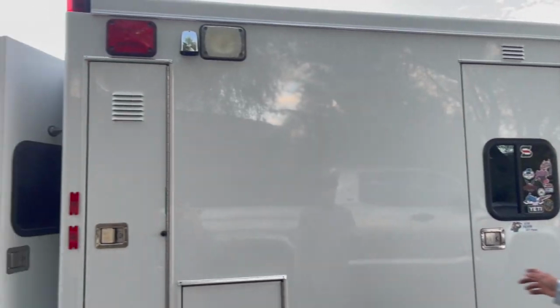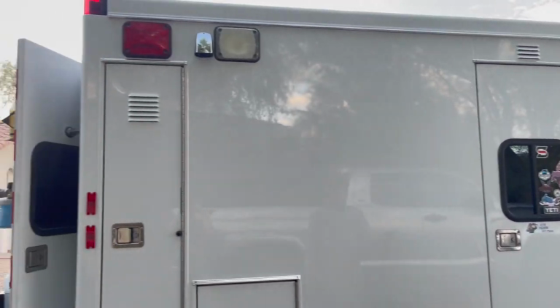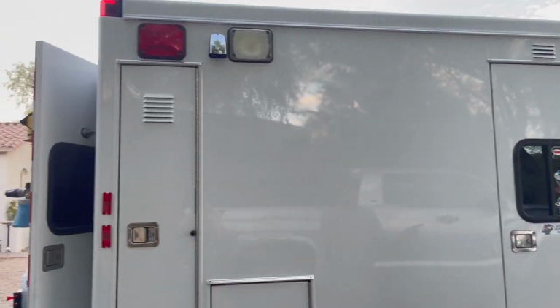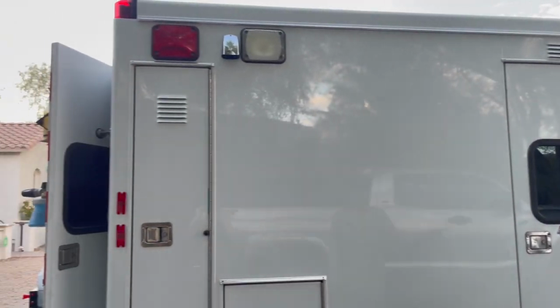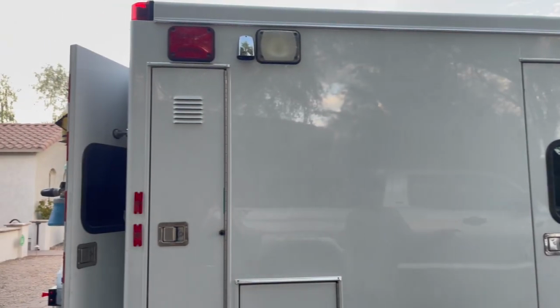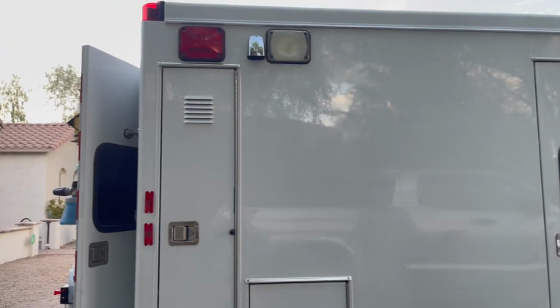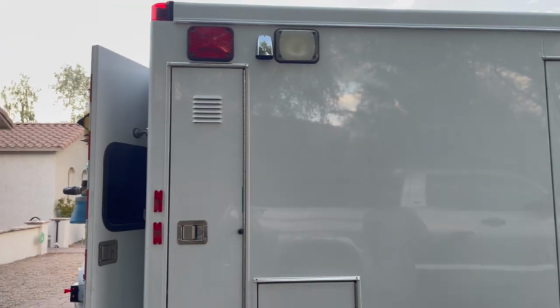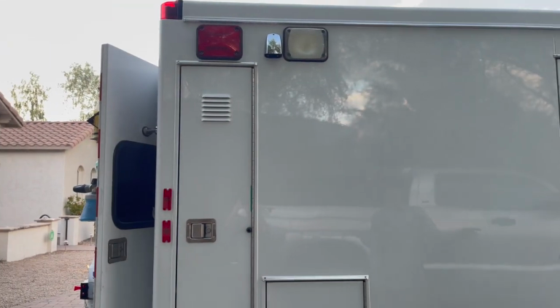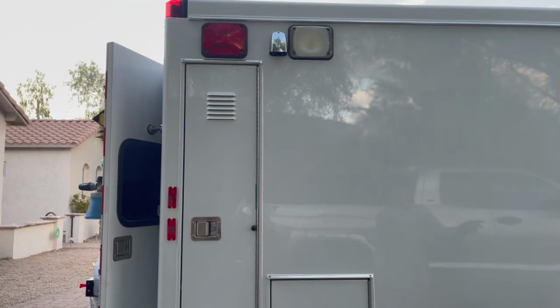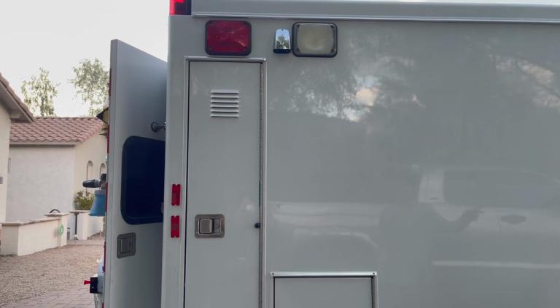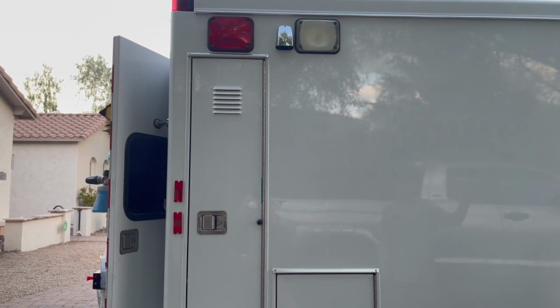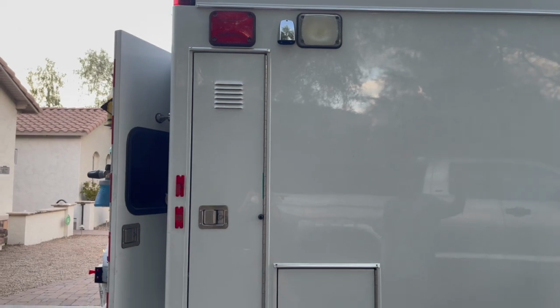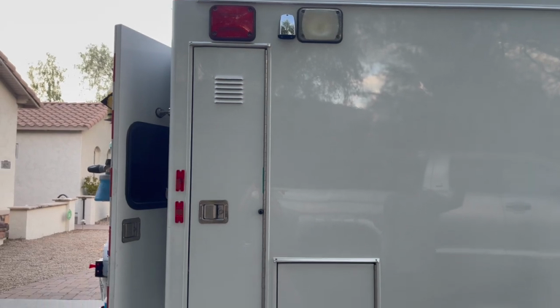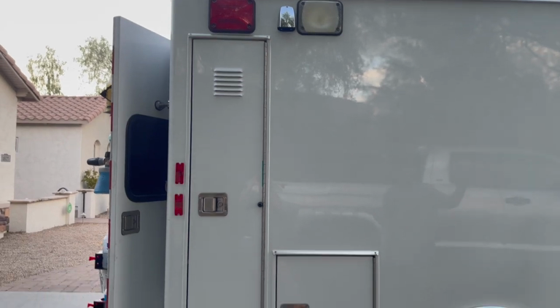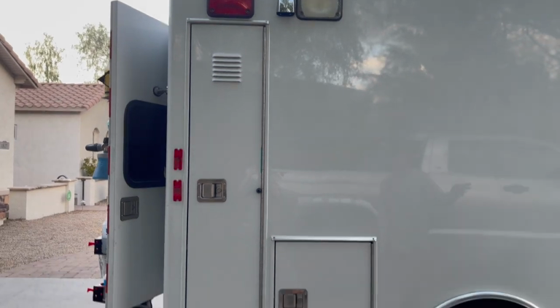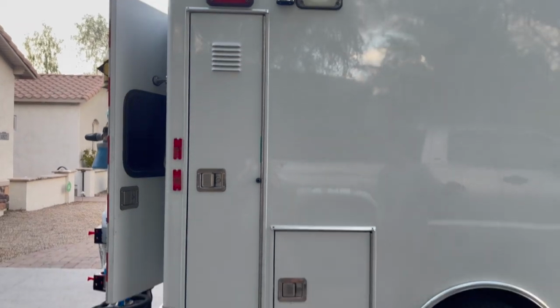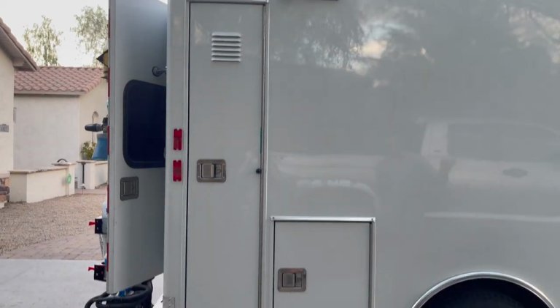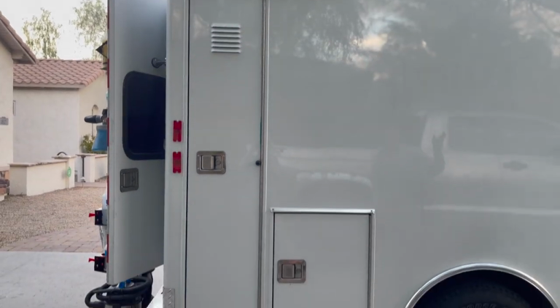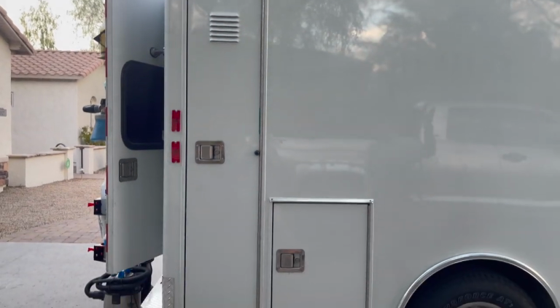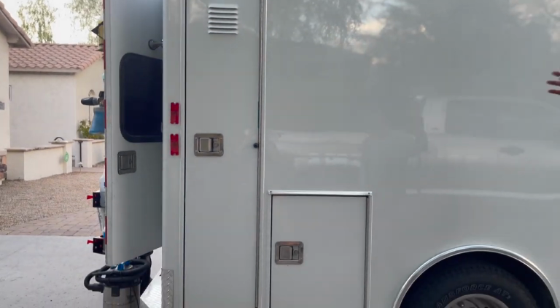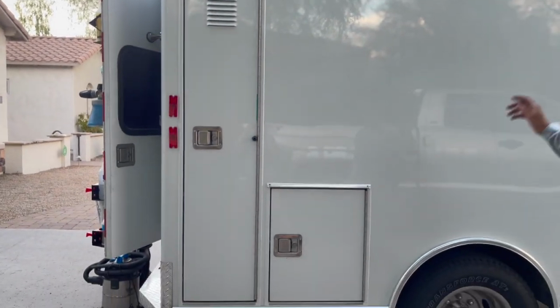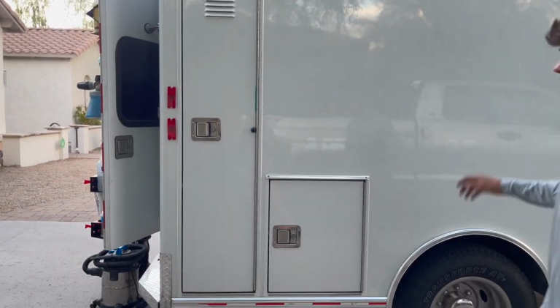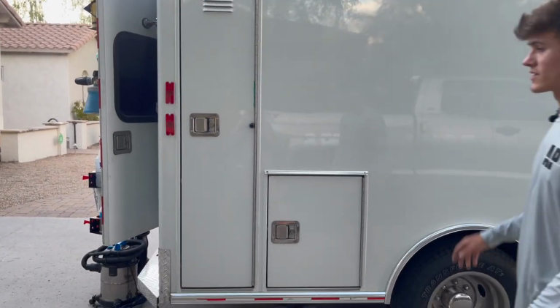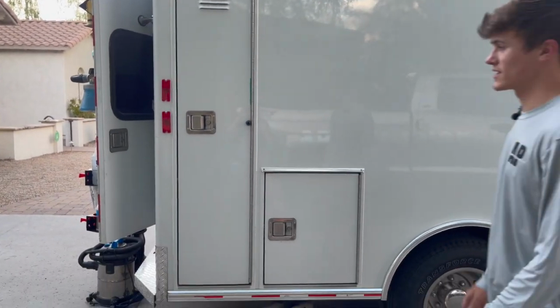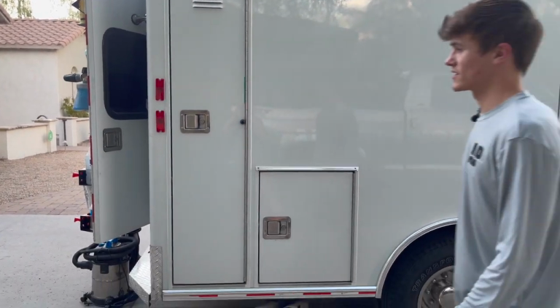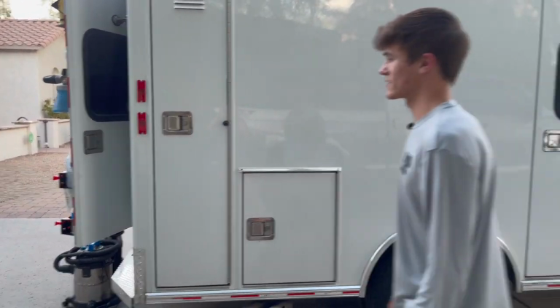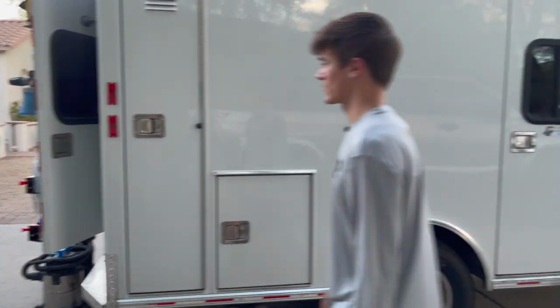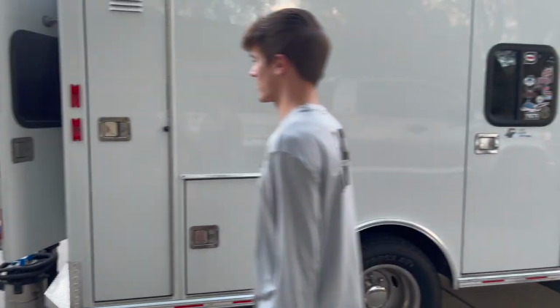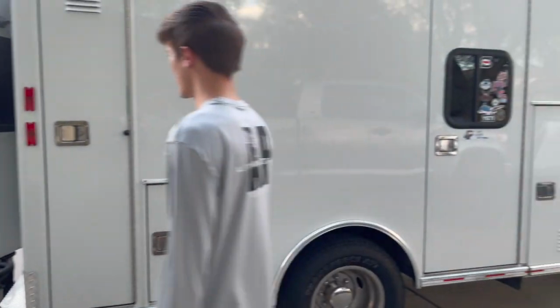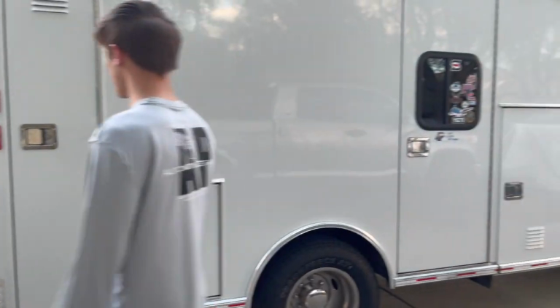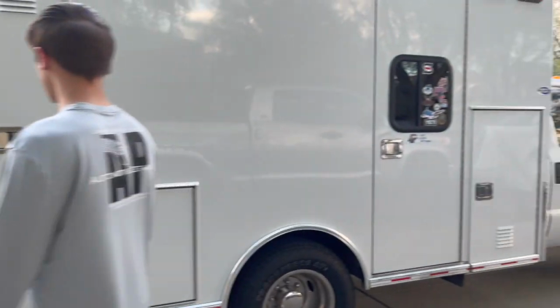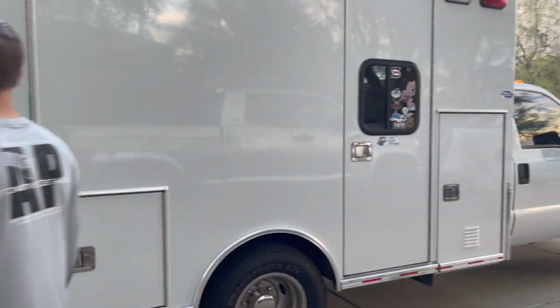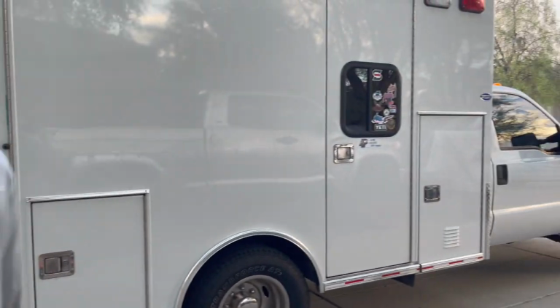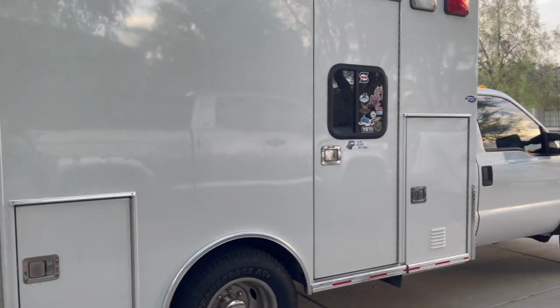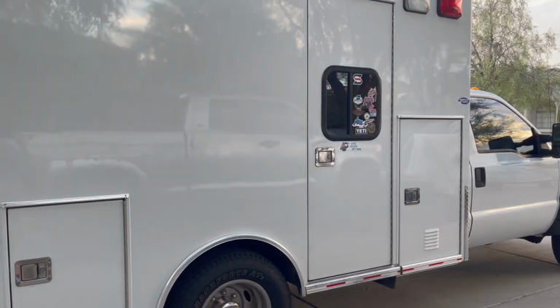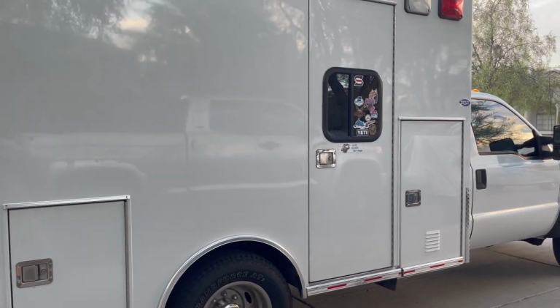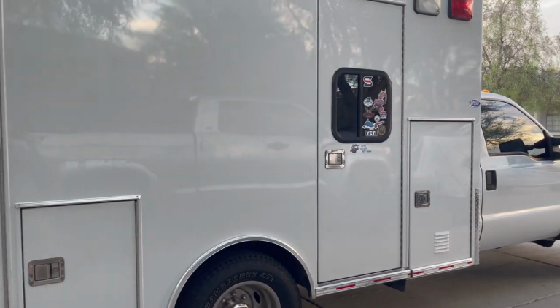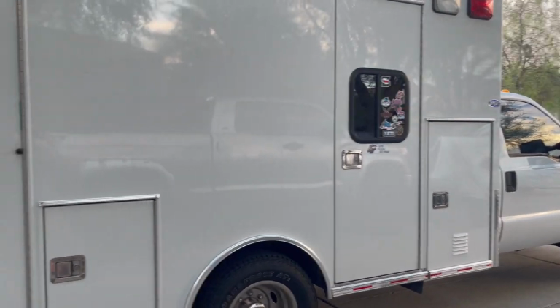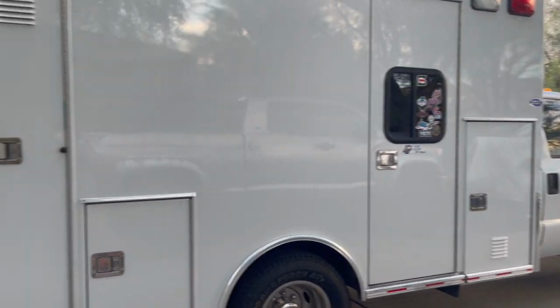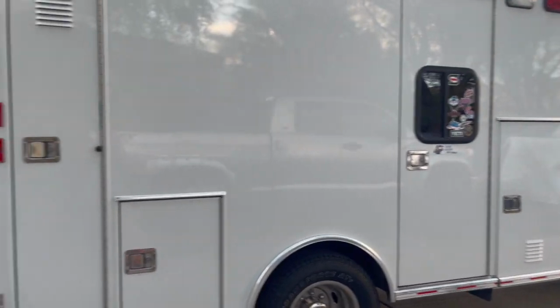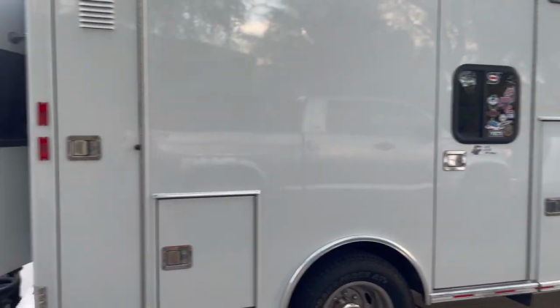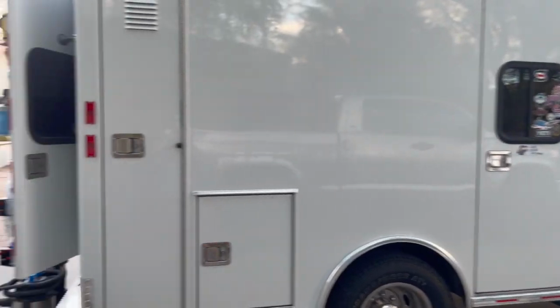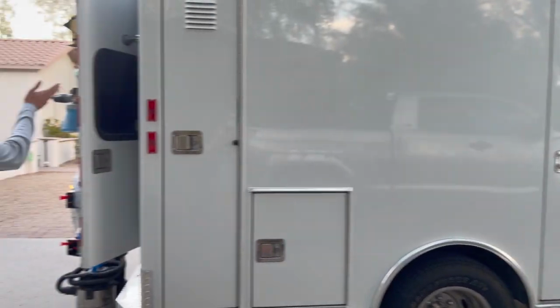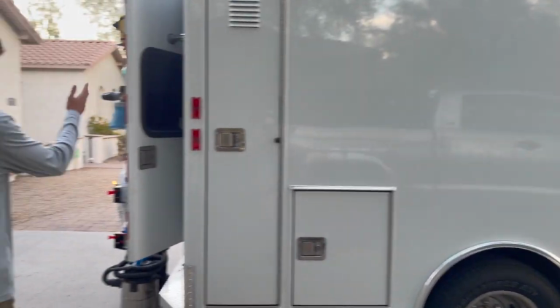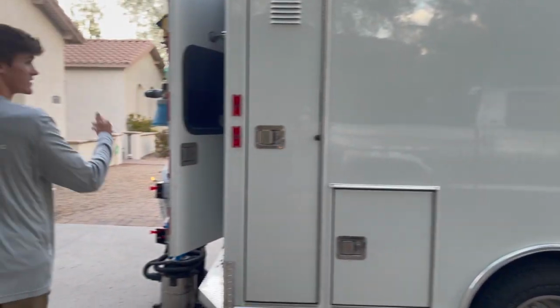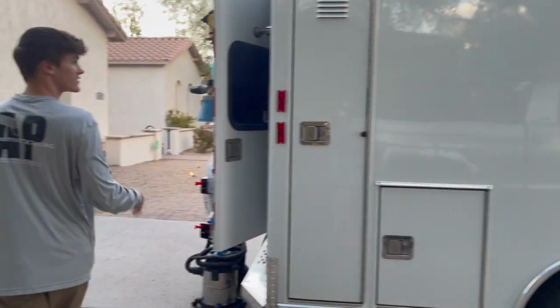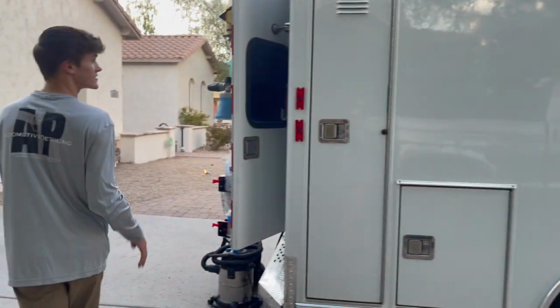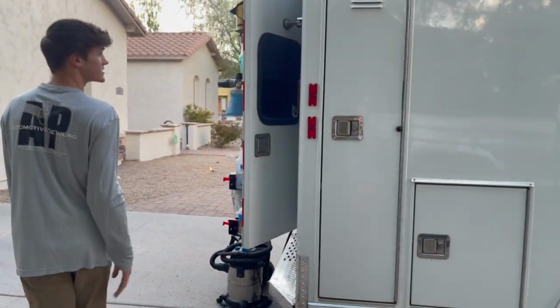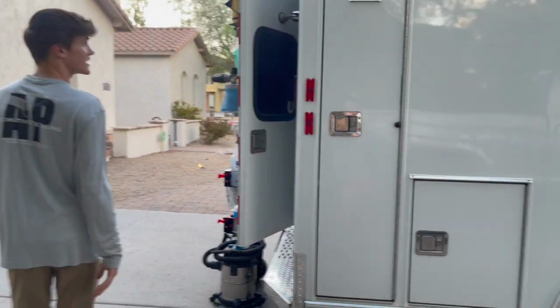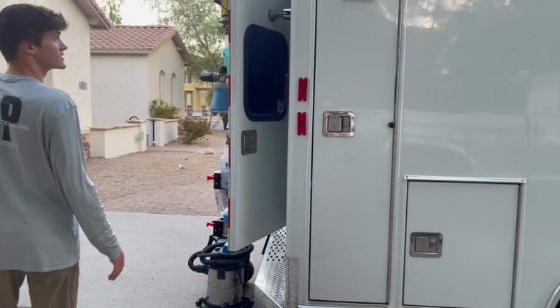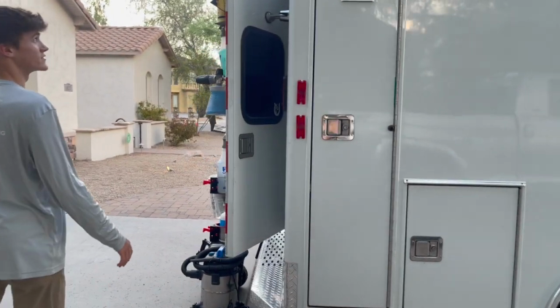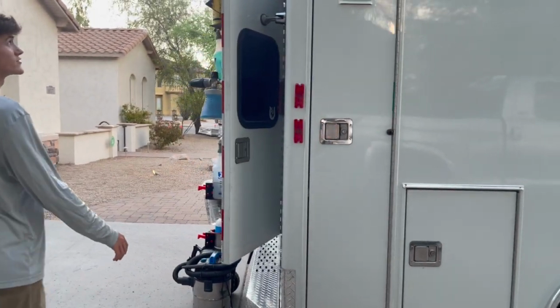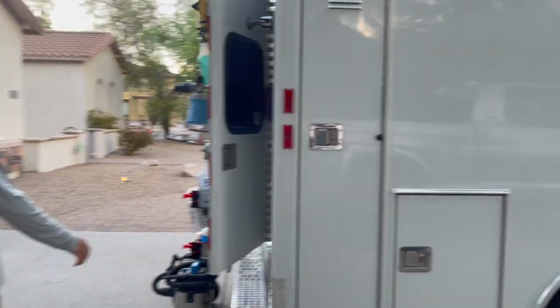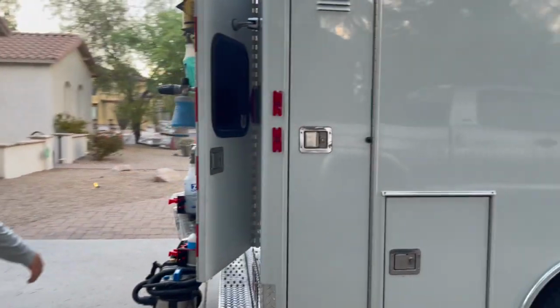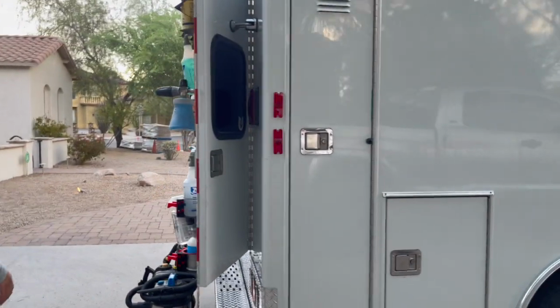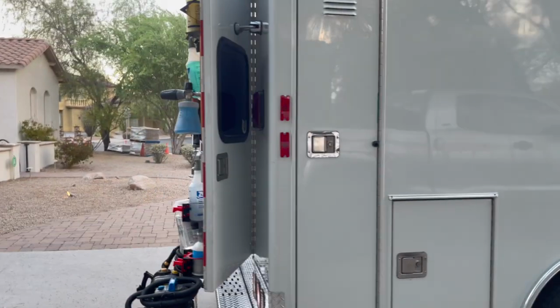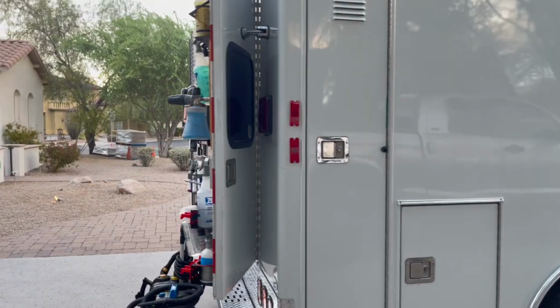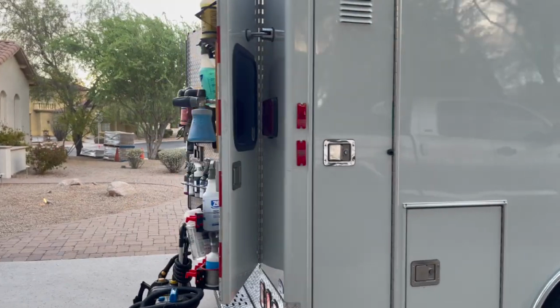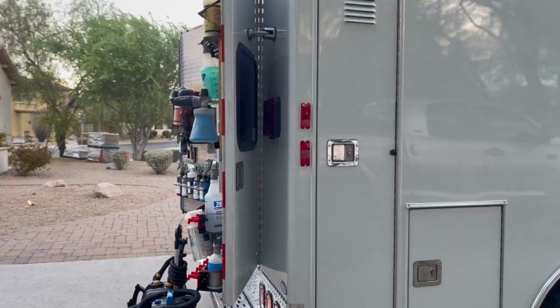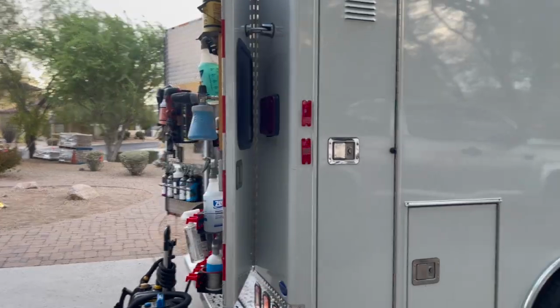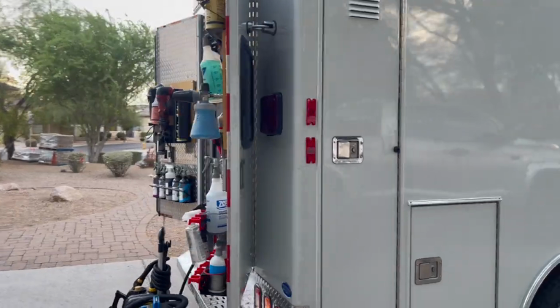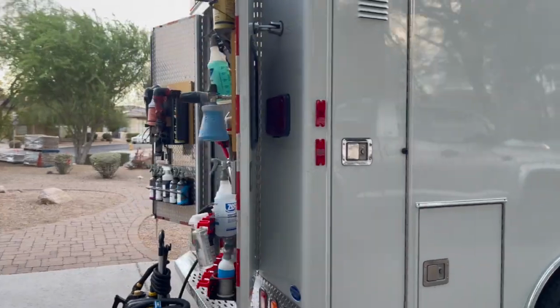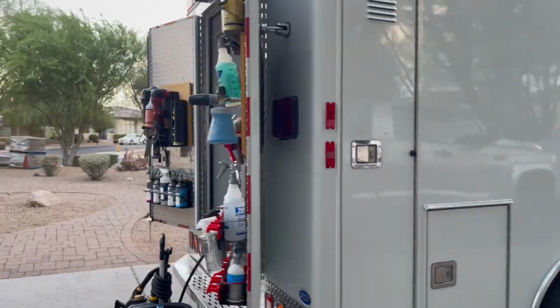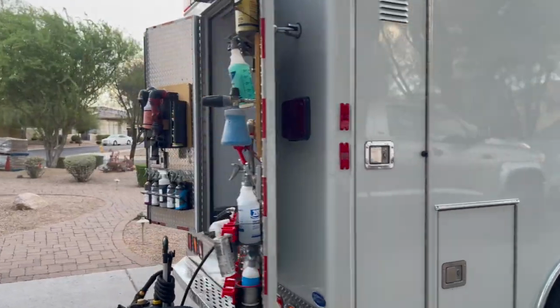A reason for the boards on the windows is that when I close all these doors it's completely dark in here — no sunlight fading the generator, fading components, or anything. It's all covered, enclosed, and nice. And if anyone were to try to break into this thing, they'd have to be cutting through with a chainsaw. So: three compartments and one door leading into the box on this side. Let's walk around and show you the compartments on the other side.